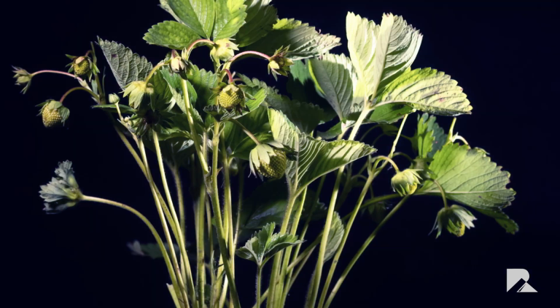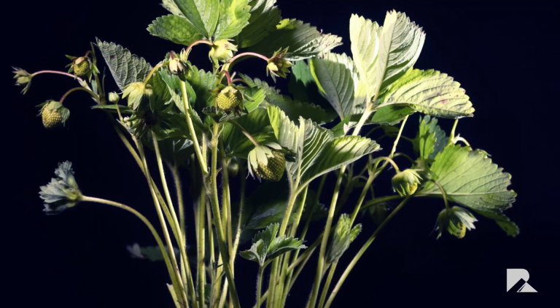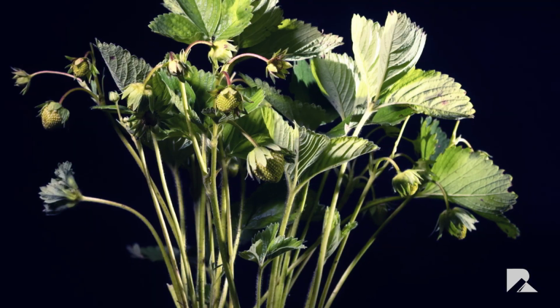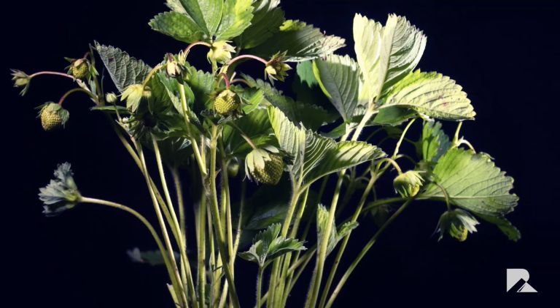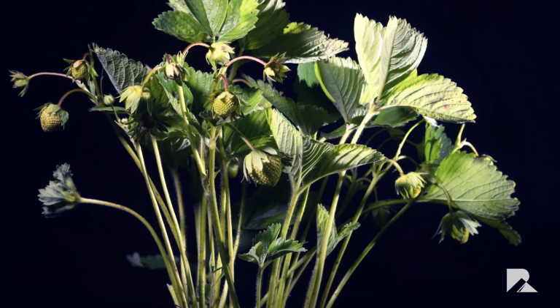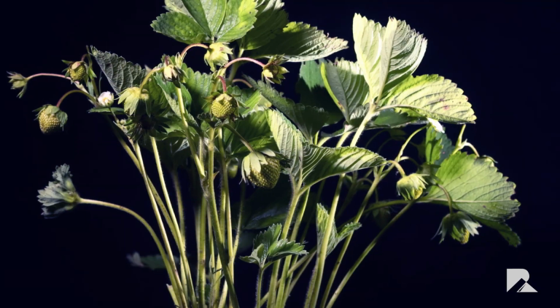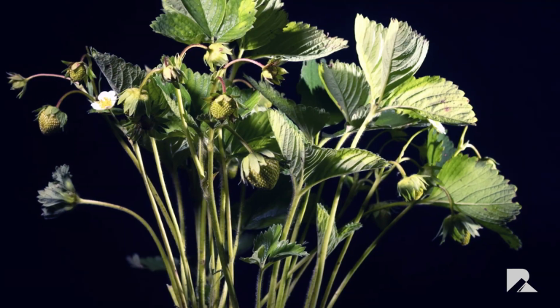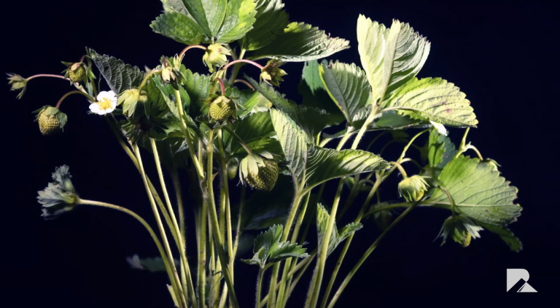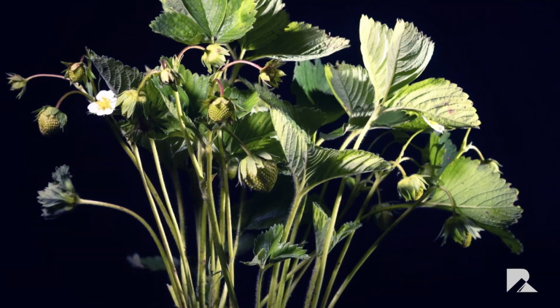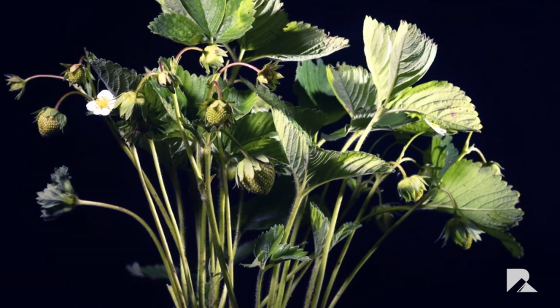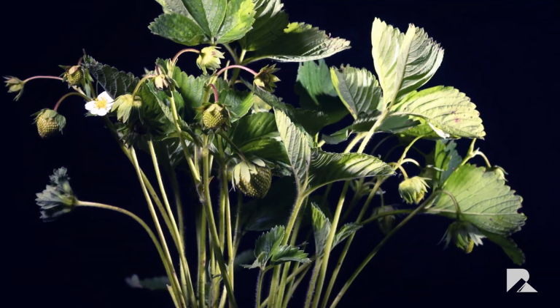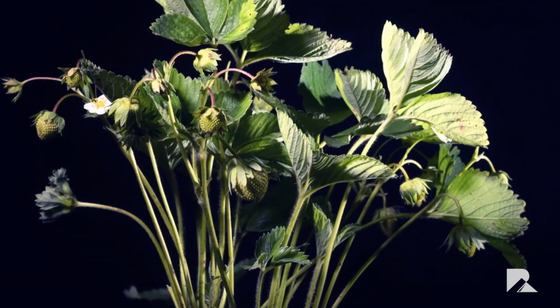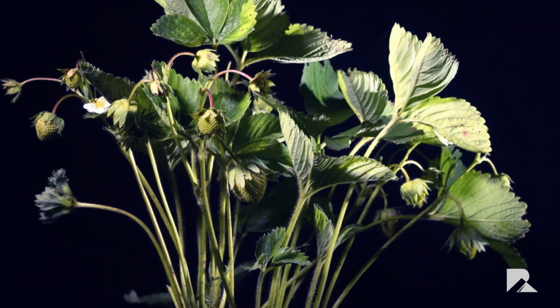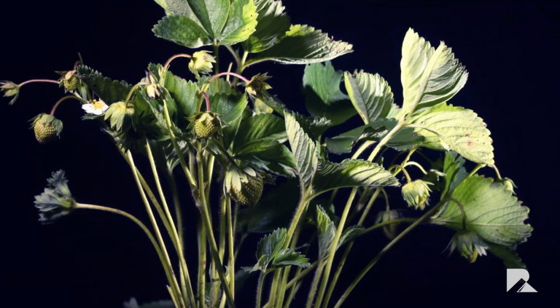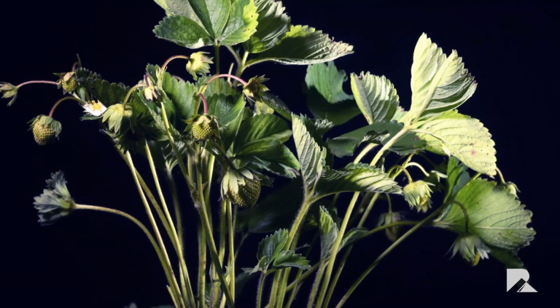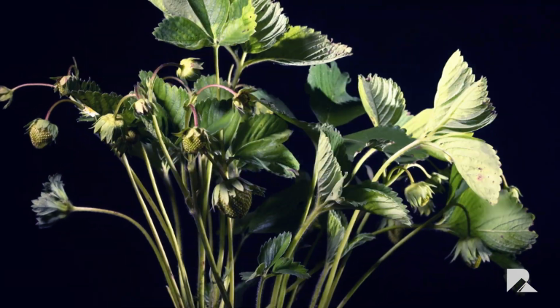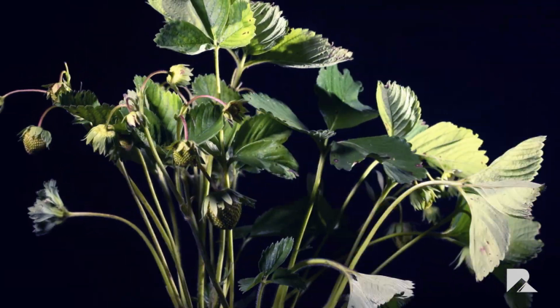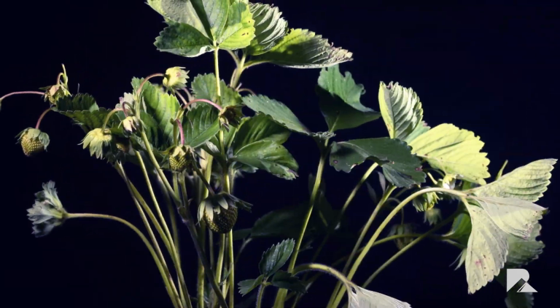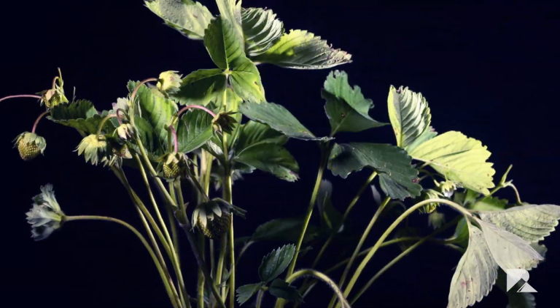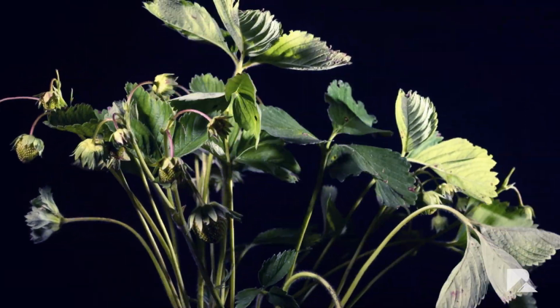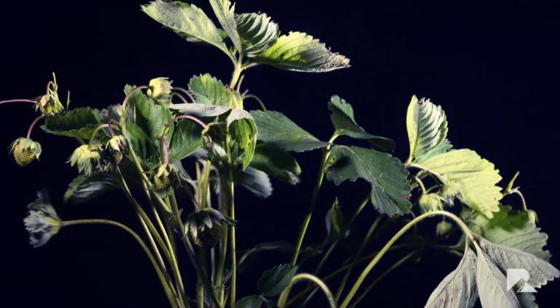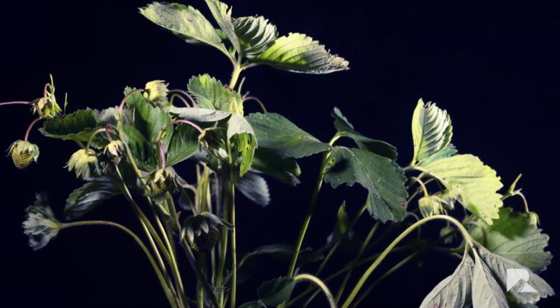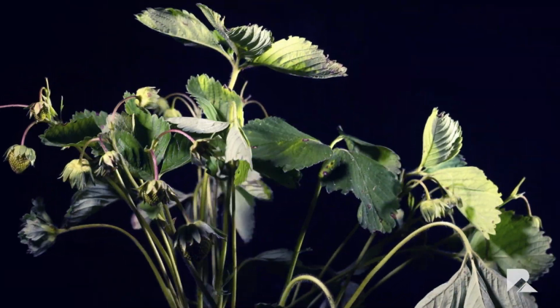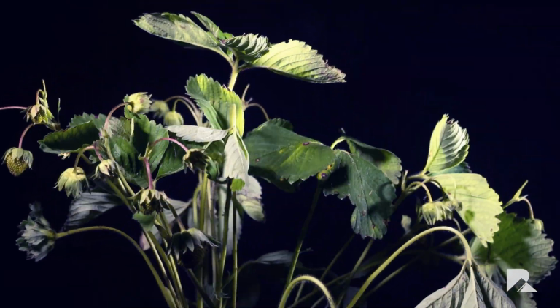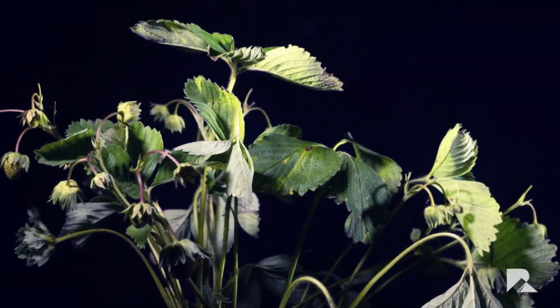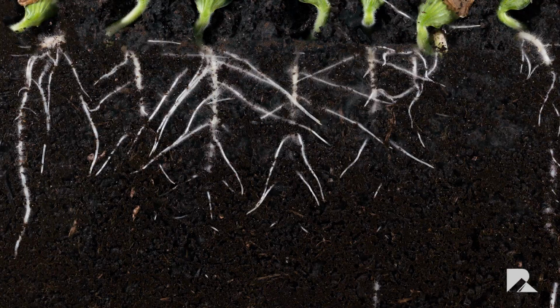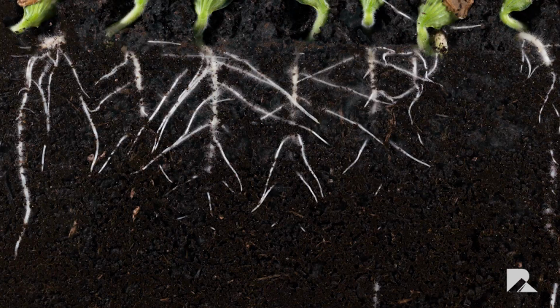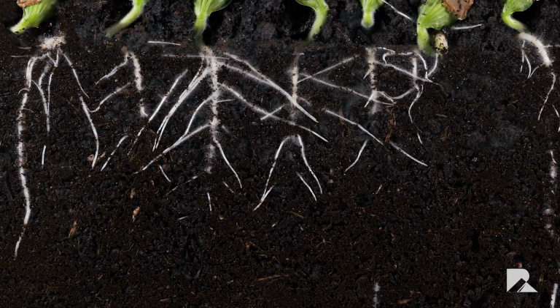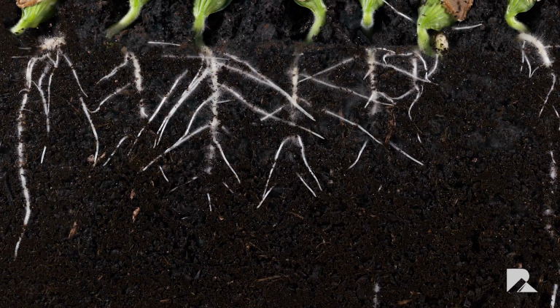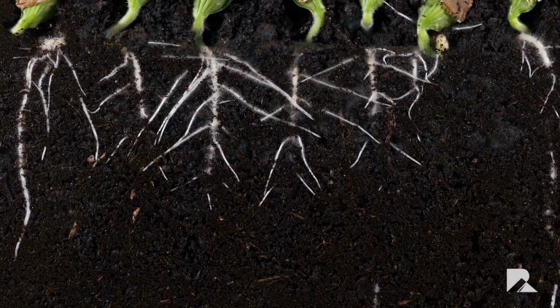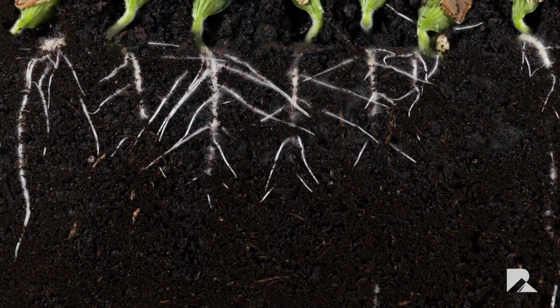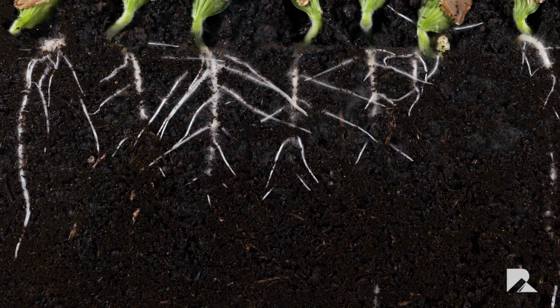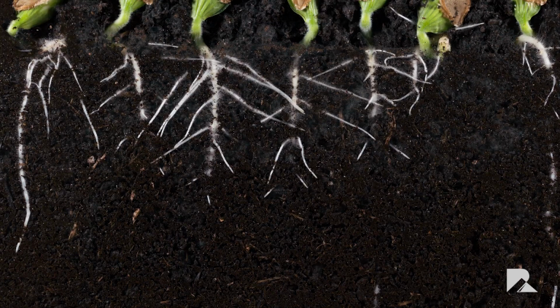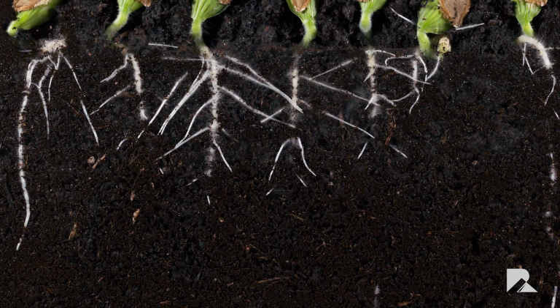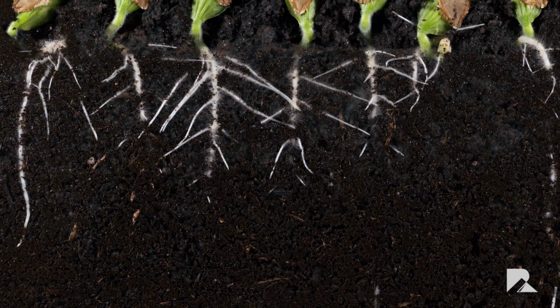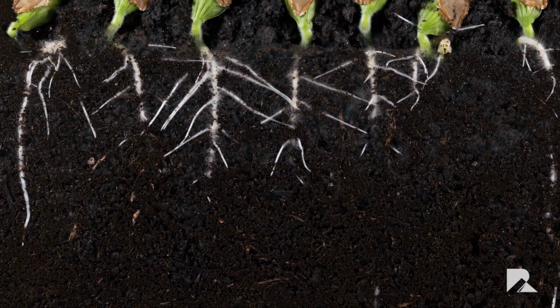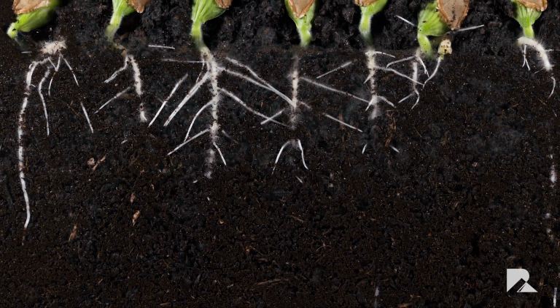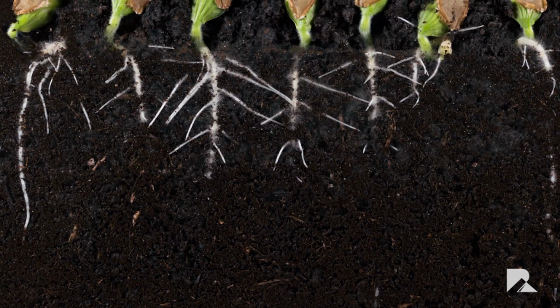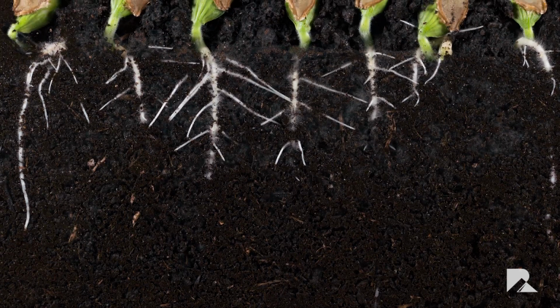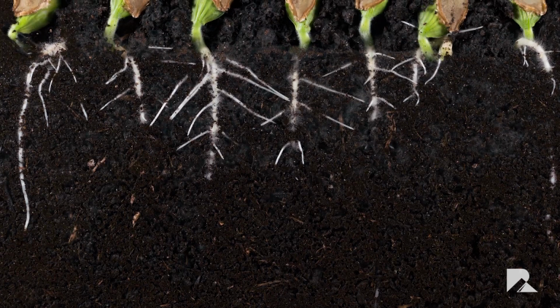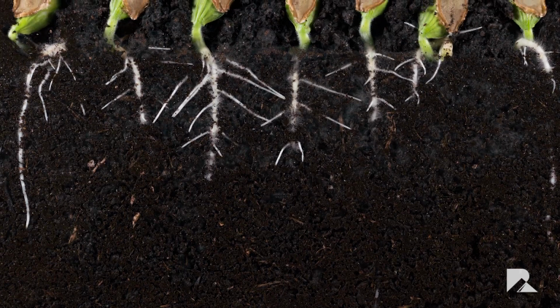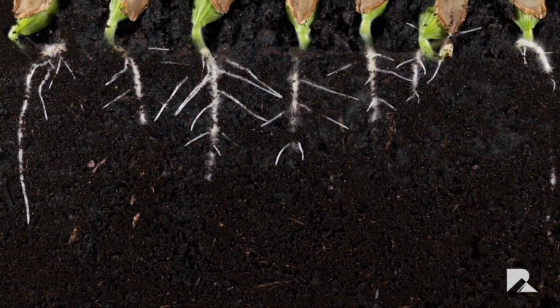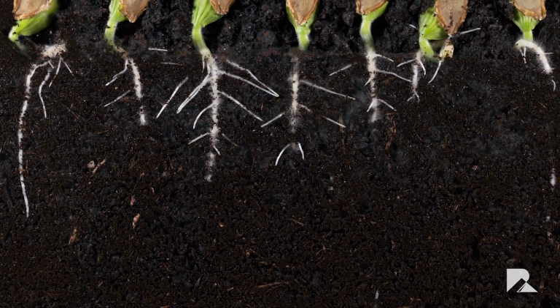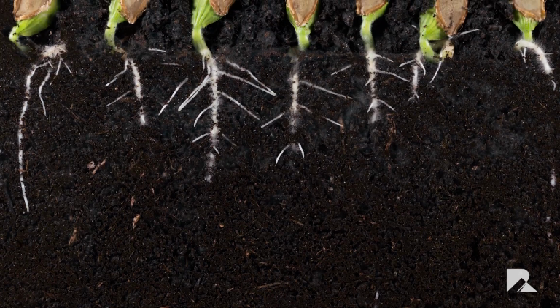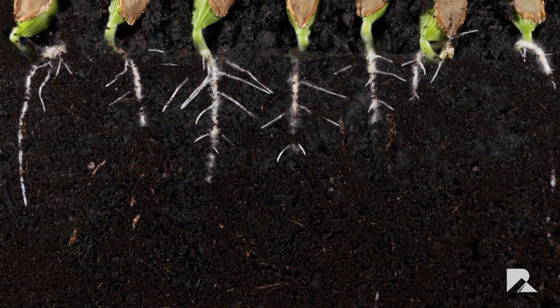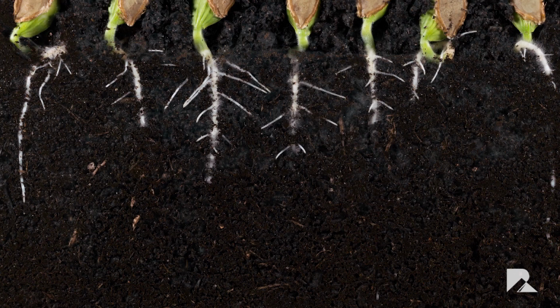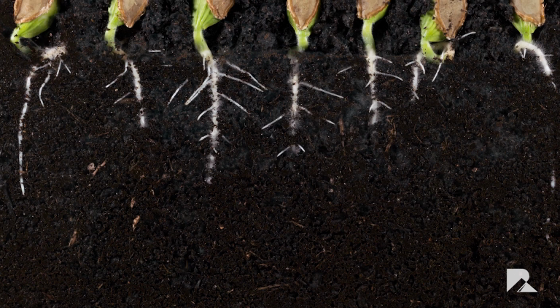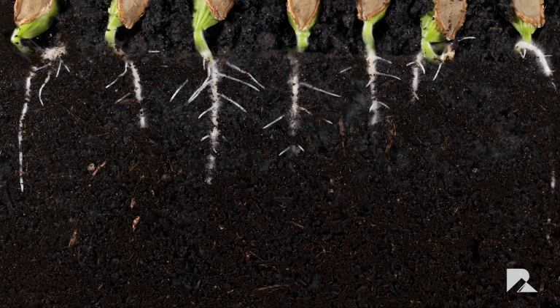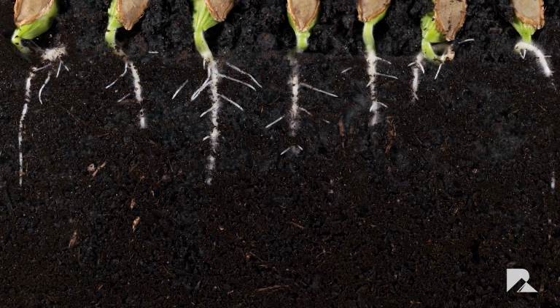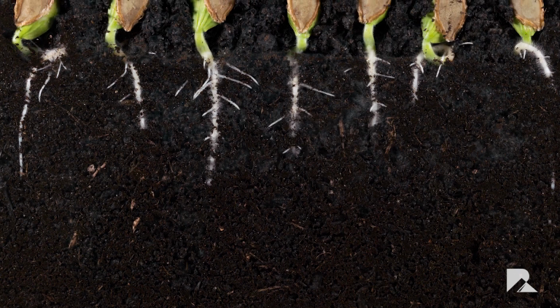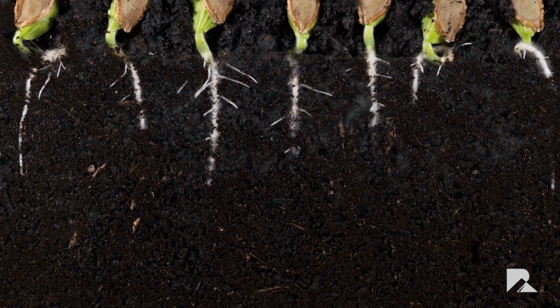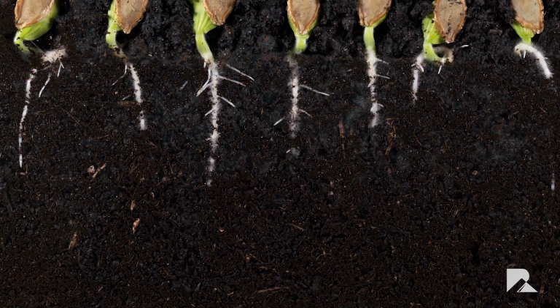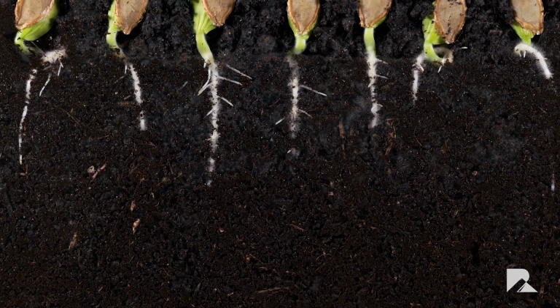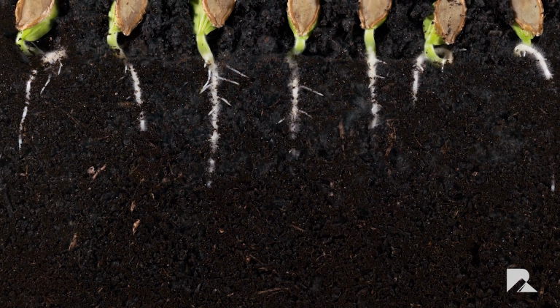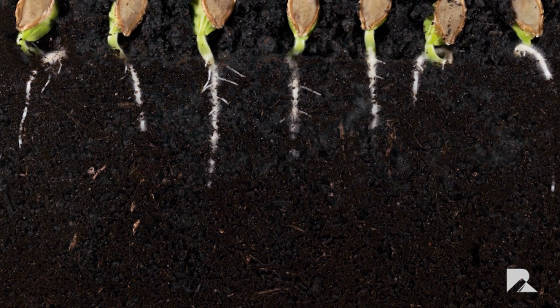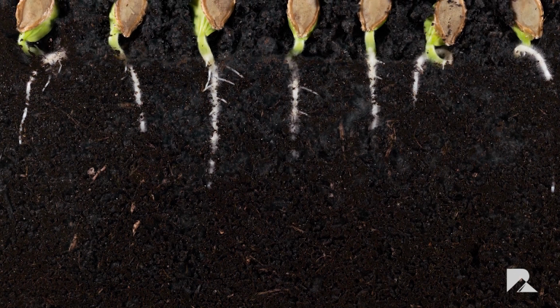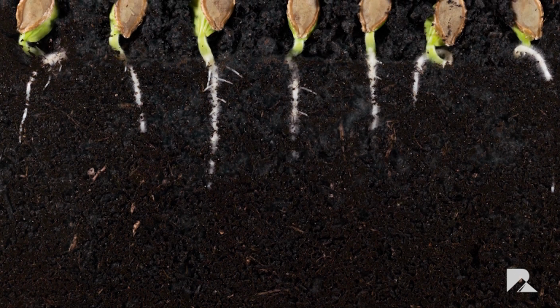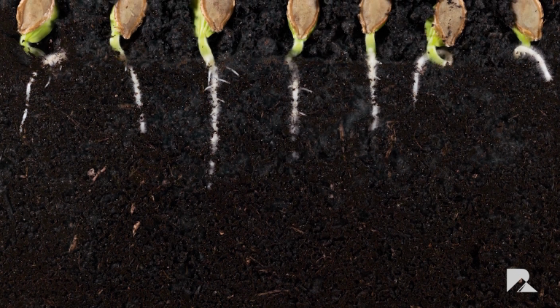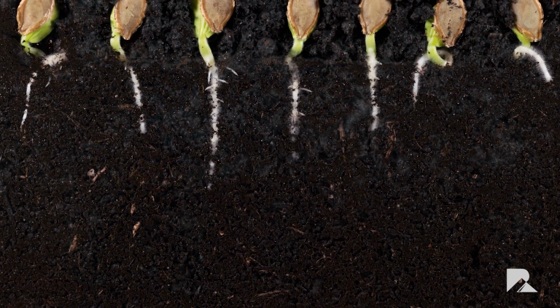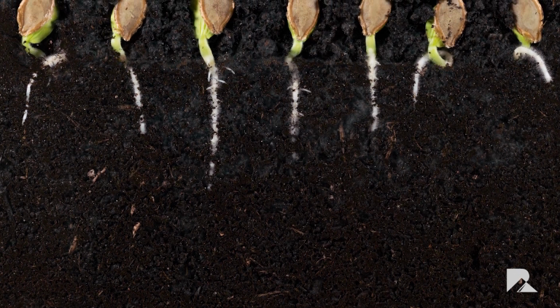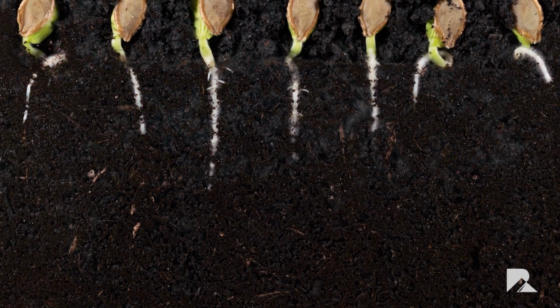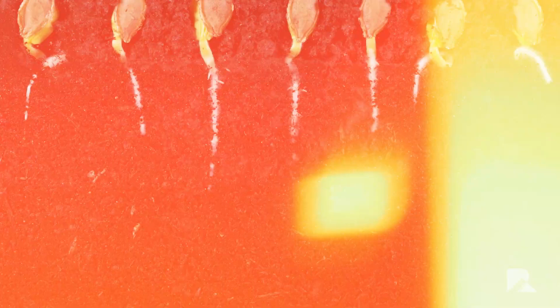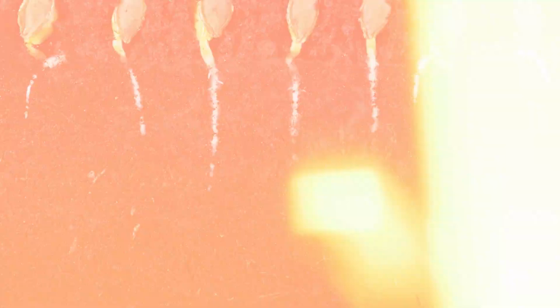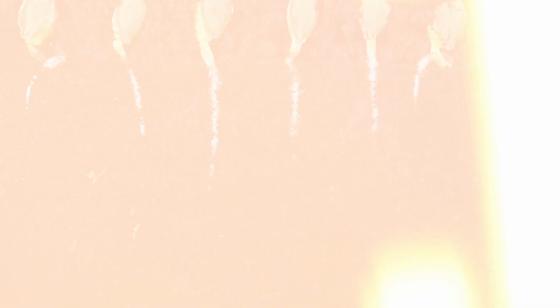The bones in our toes got shorter and thinner, less durable as they had no reason to spread out and grip the terrain as they did before.